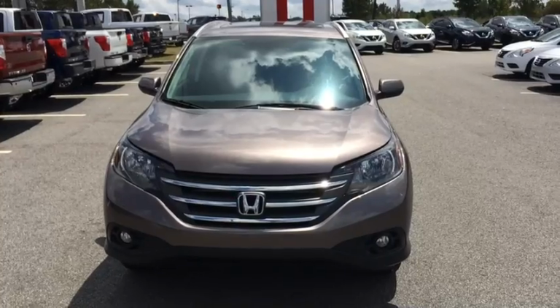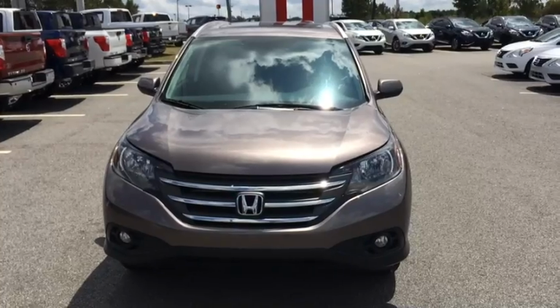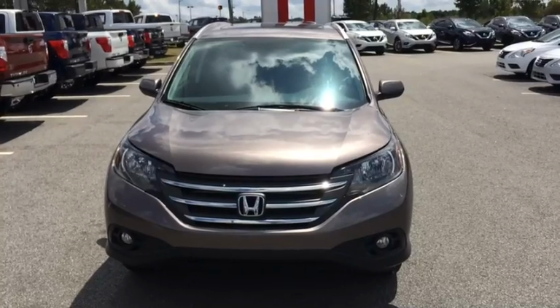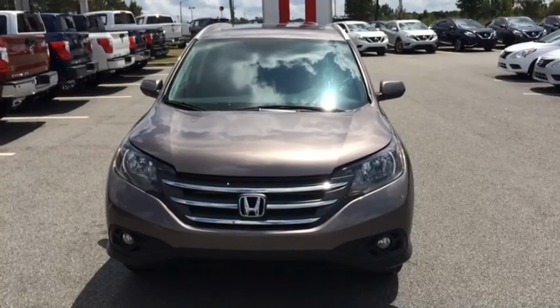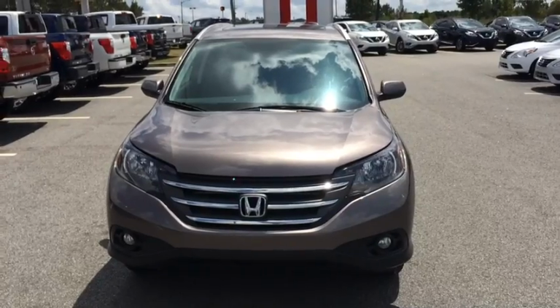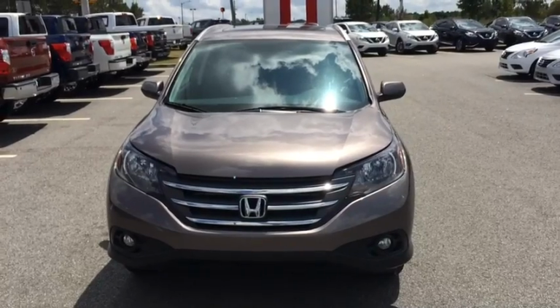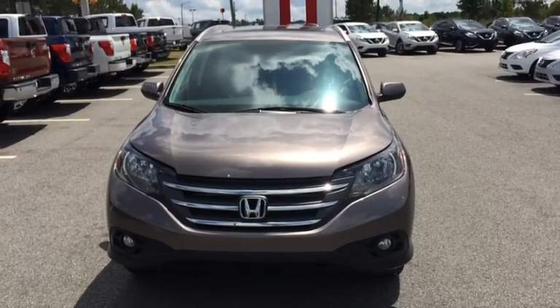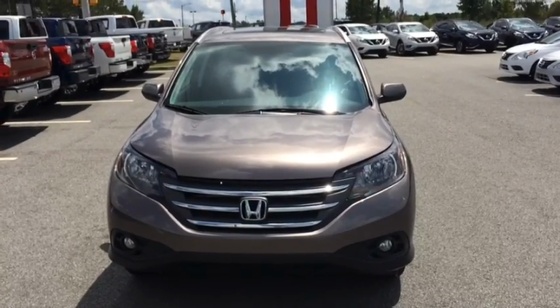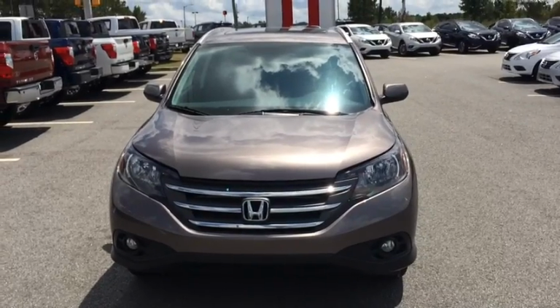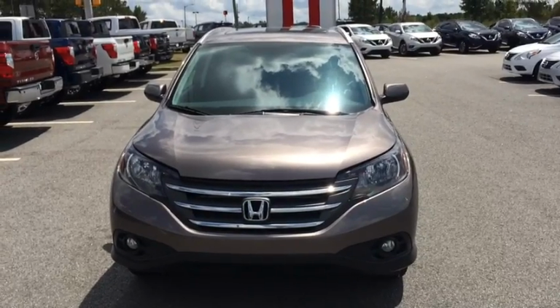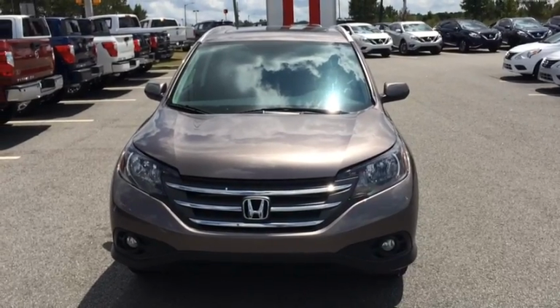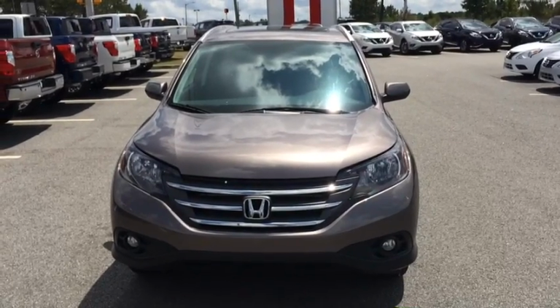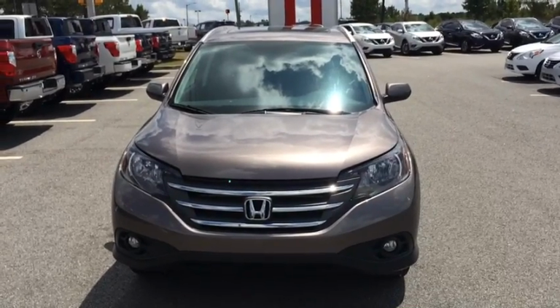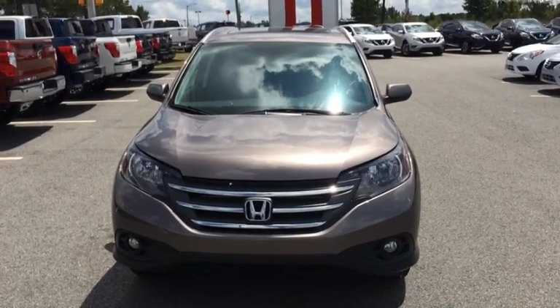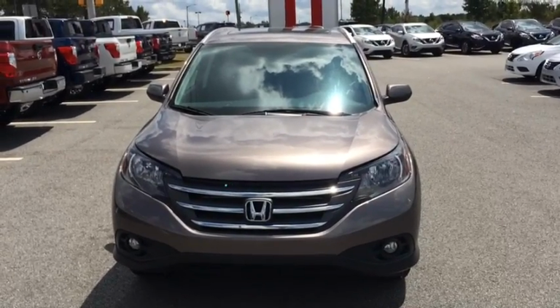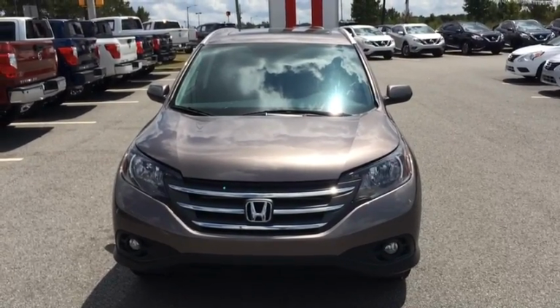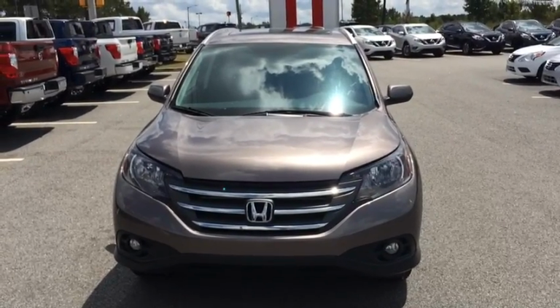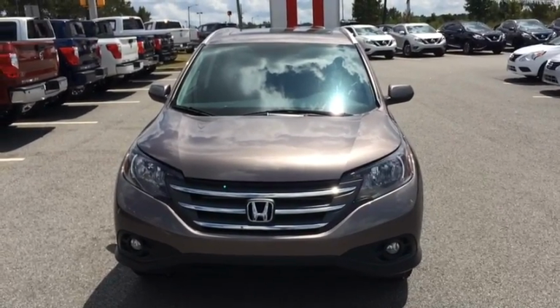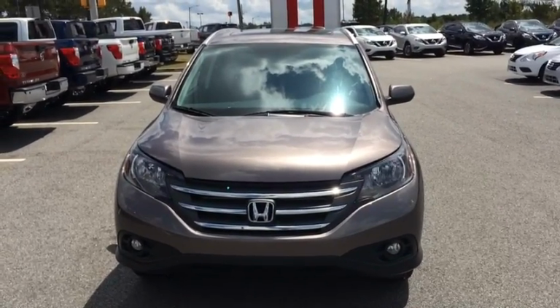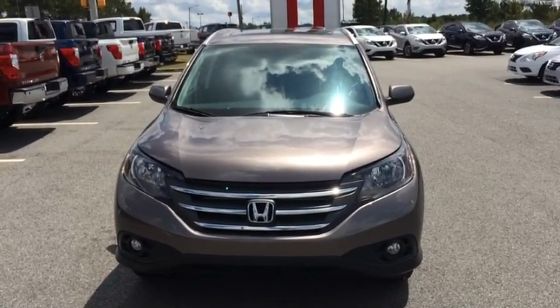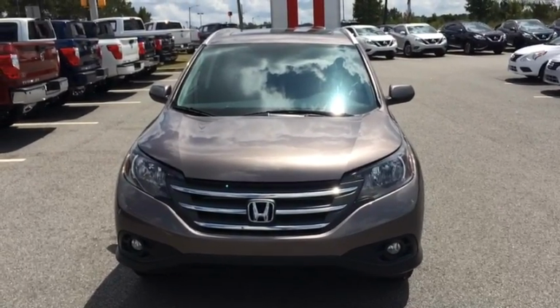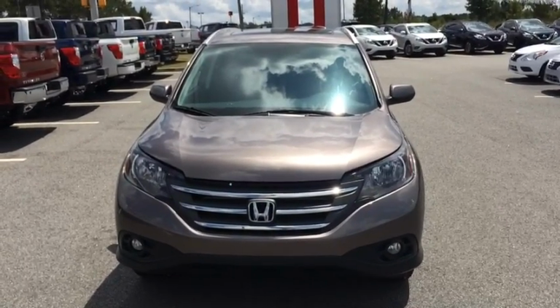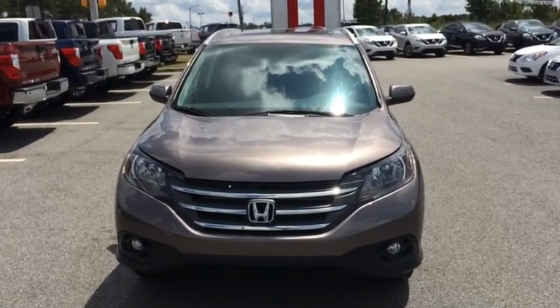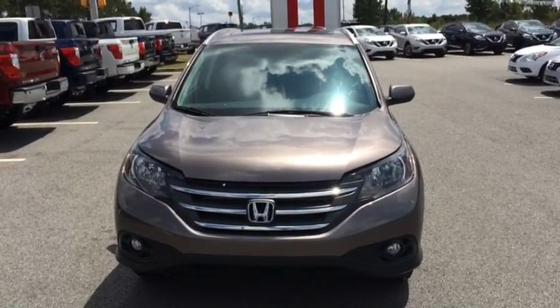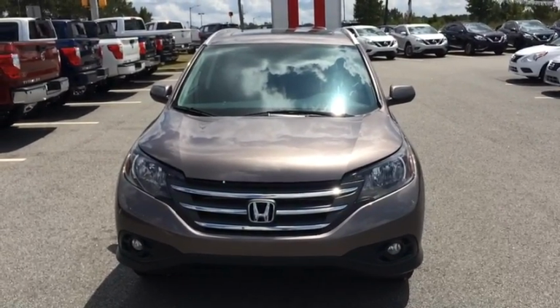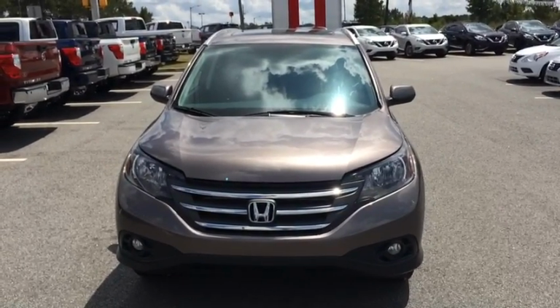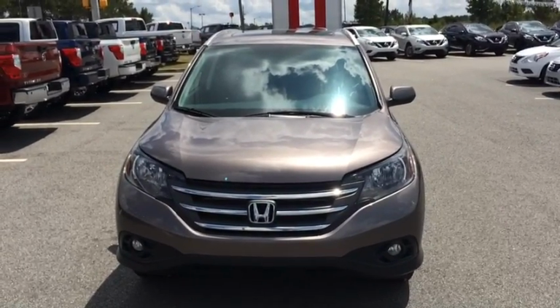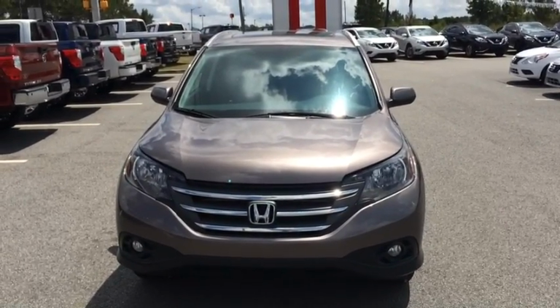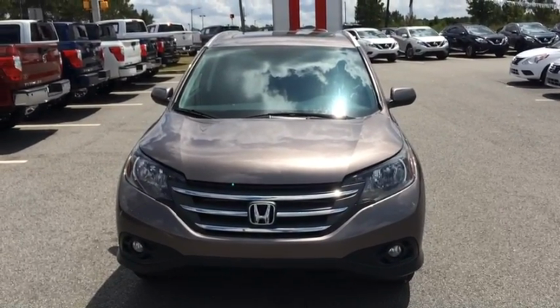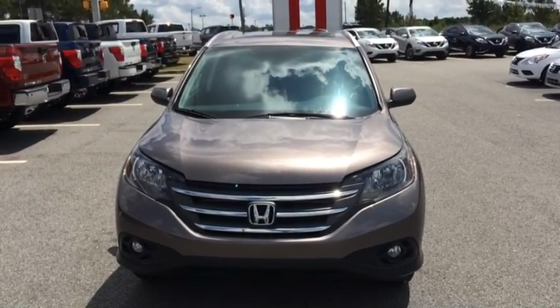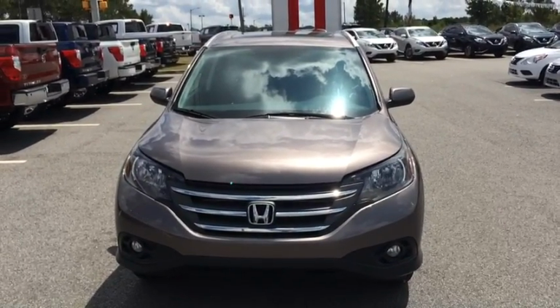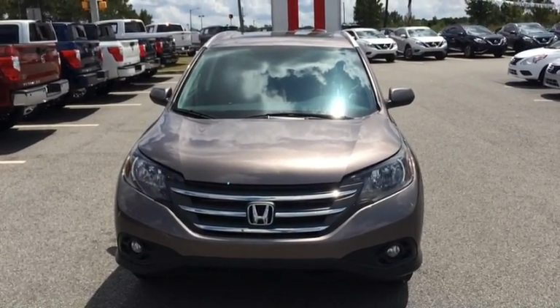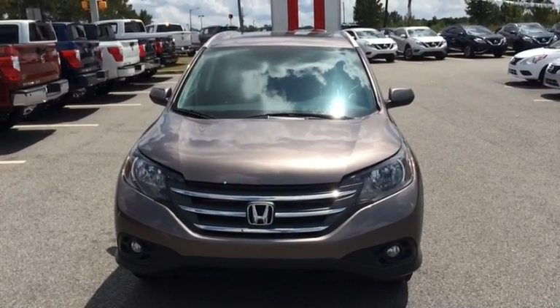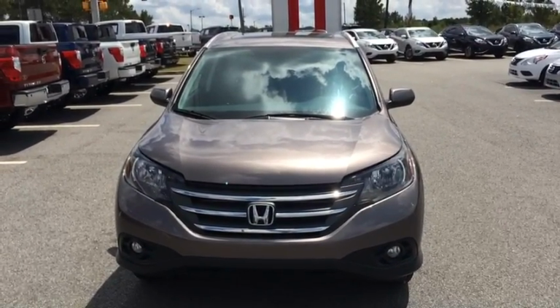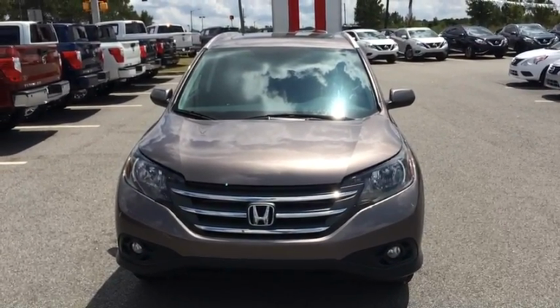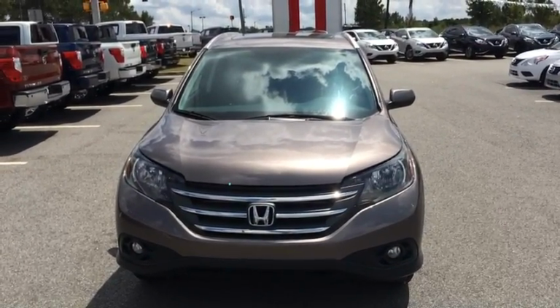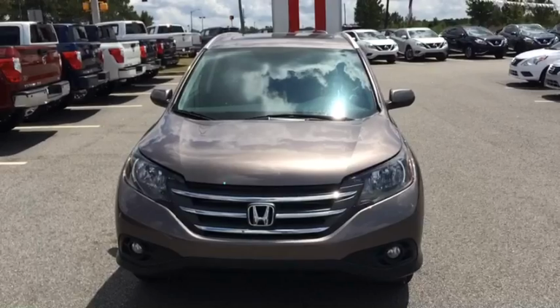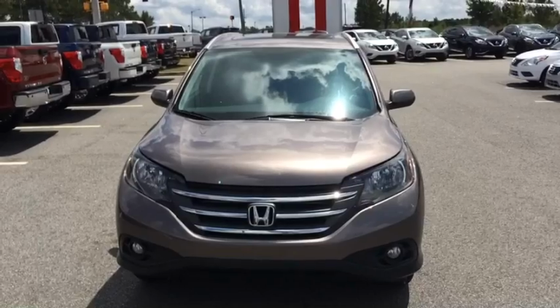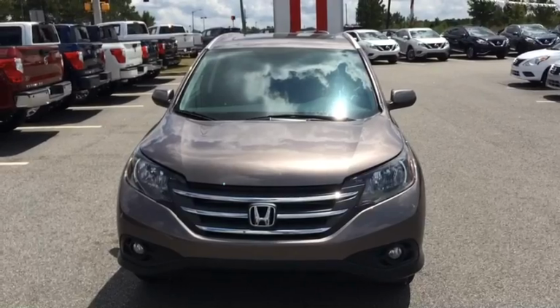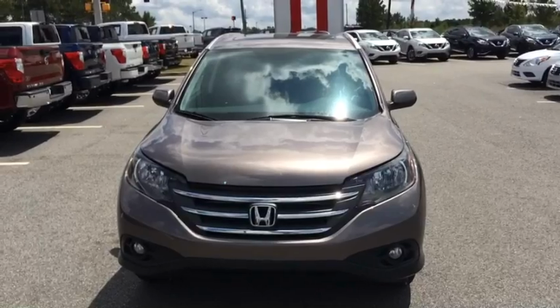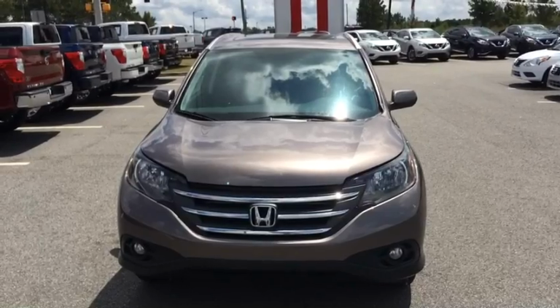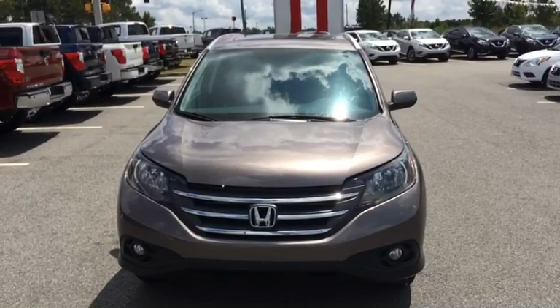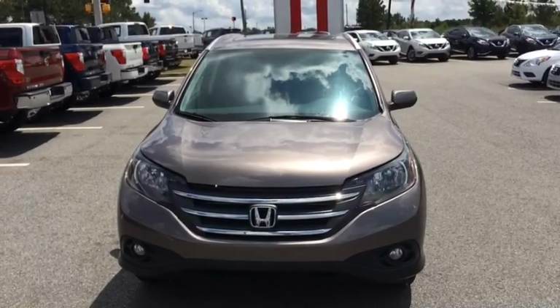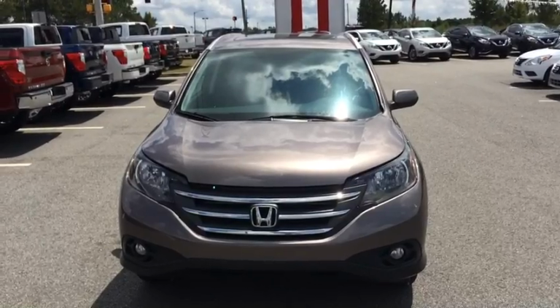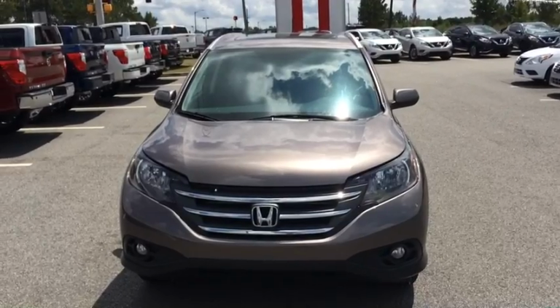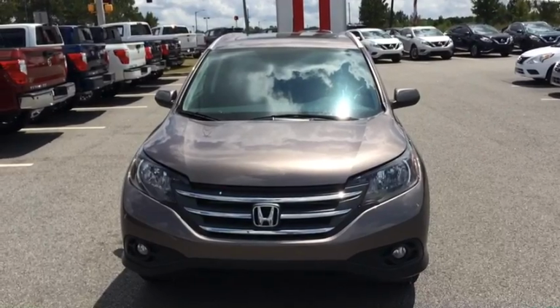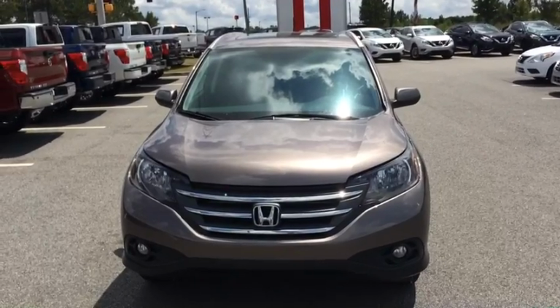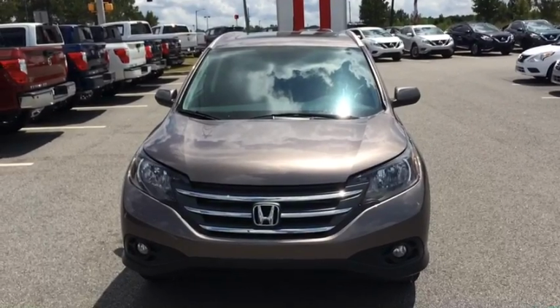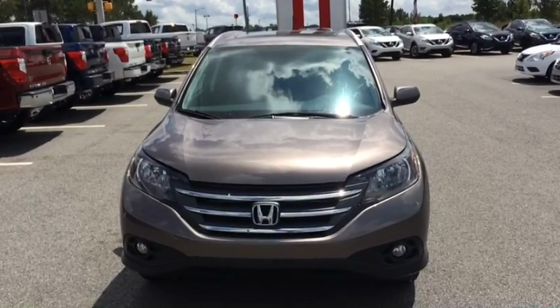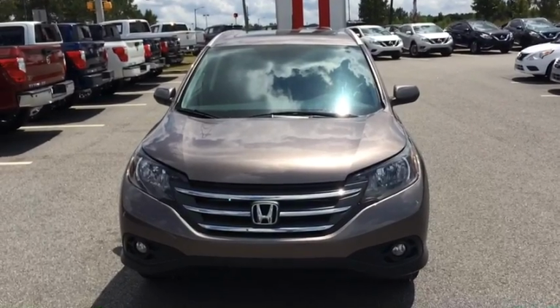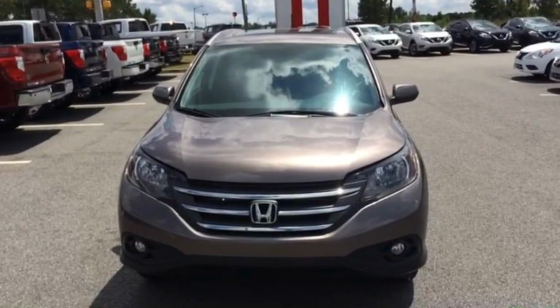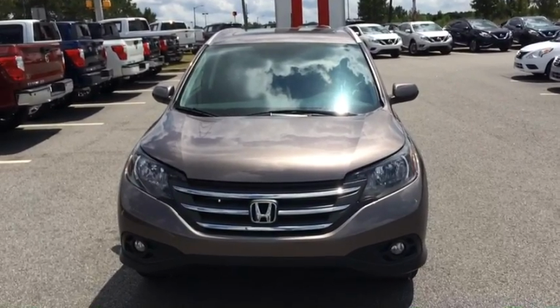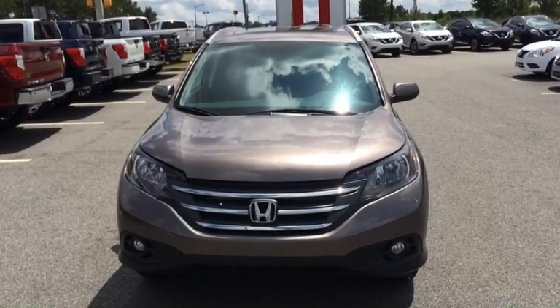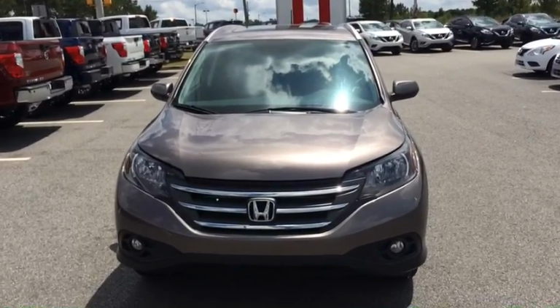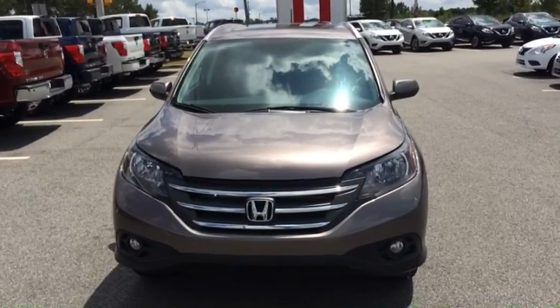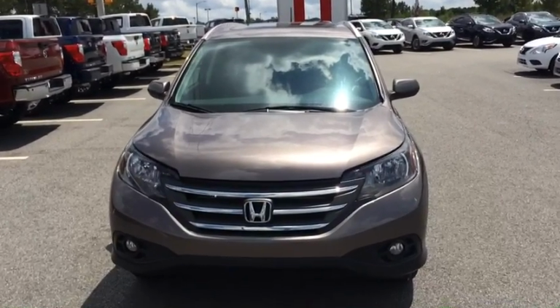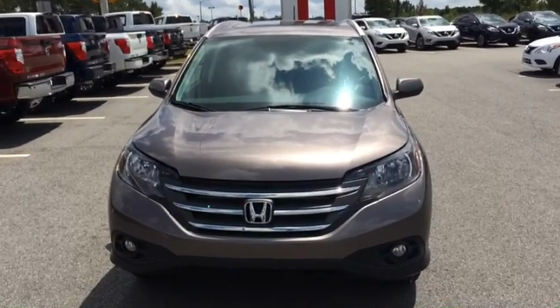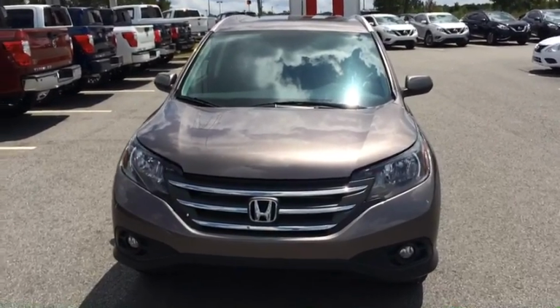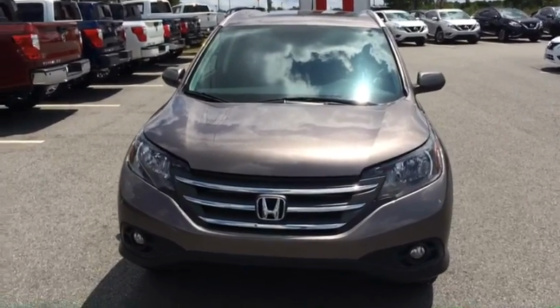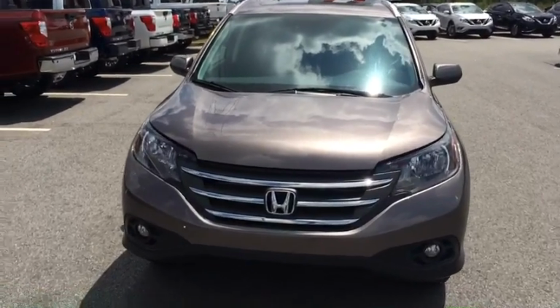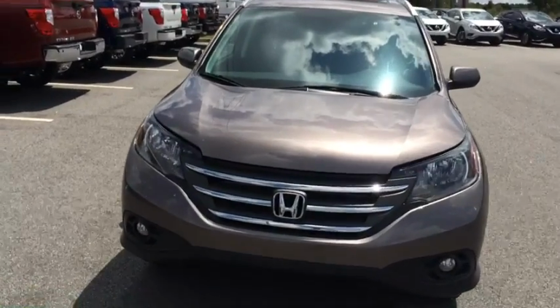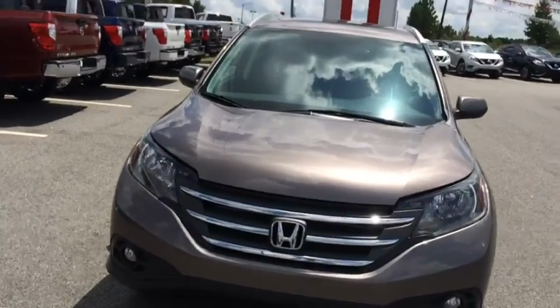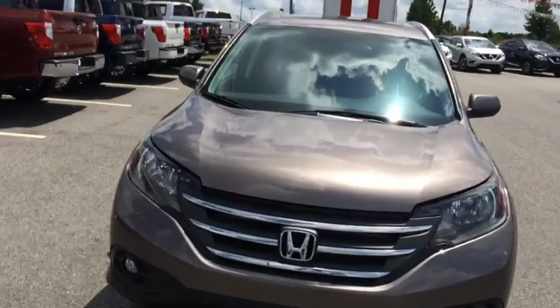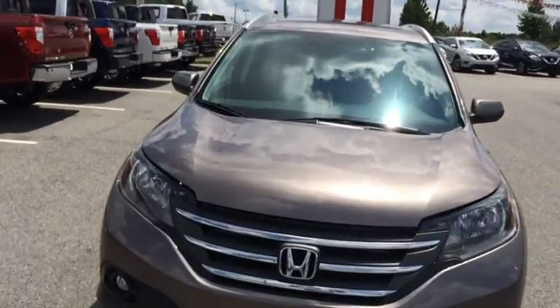Hey Billy, this is Ayo over here at Vade Nissan of Statesboro. I just wanted to give you a quick look at this 2013 Honda CR-V you inquired about.